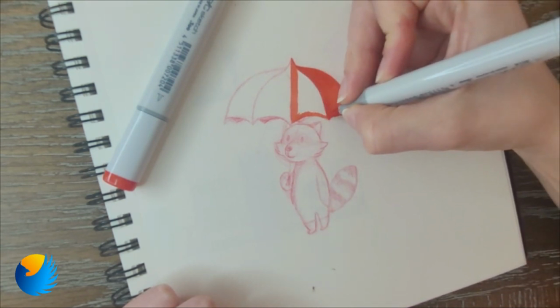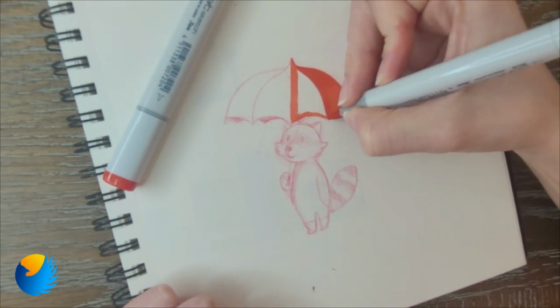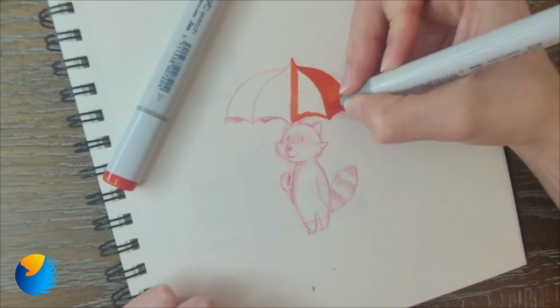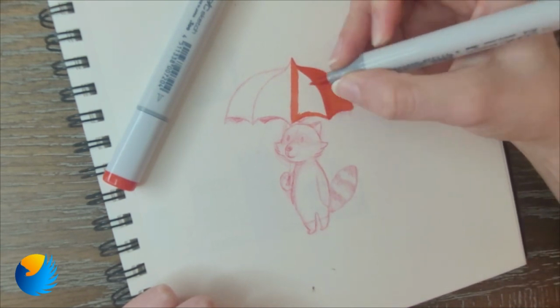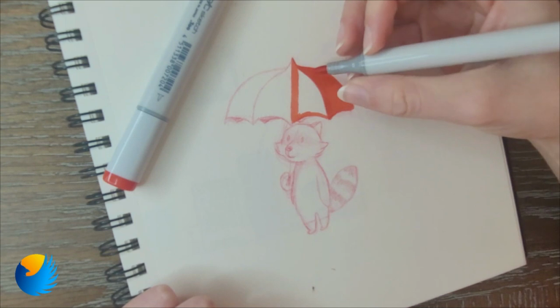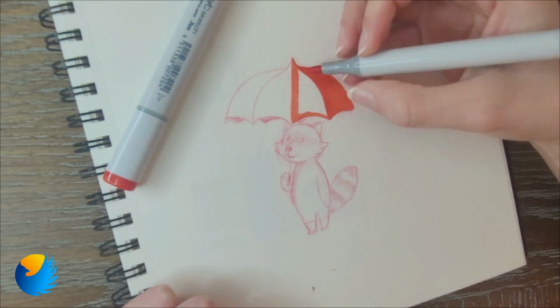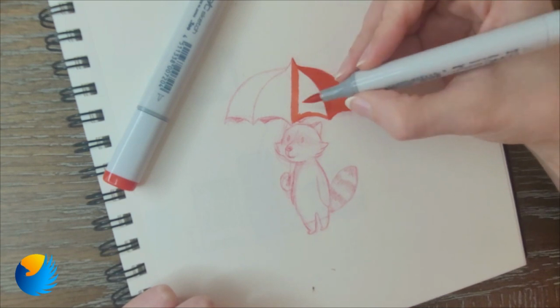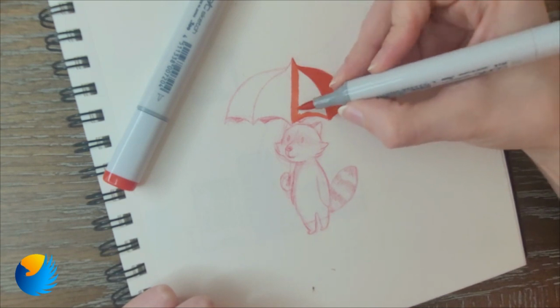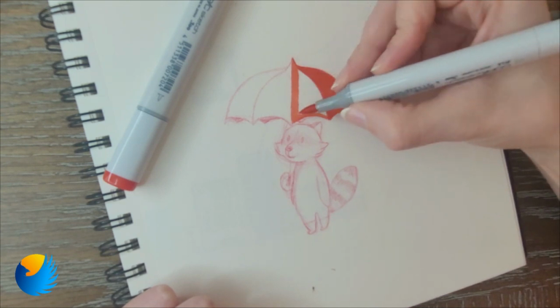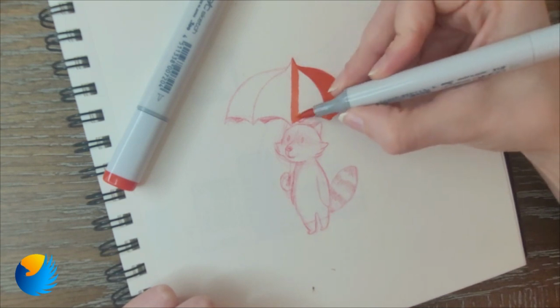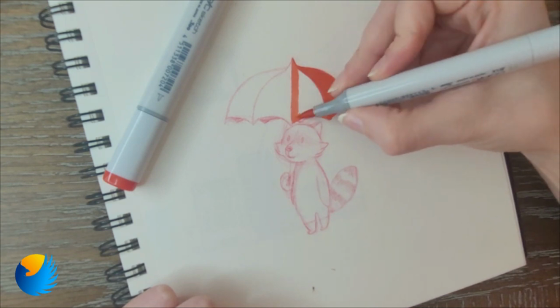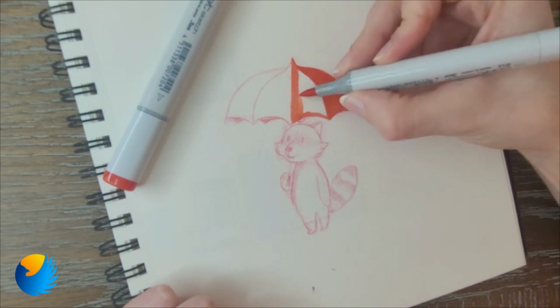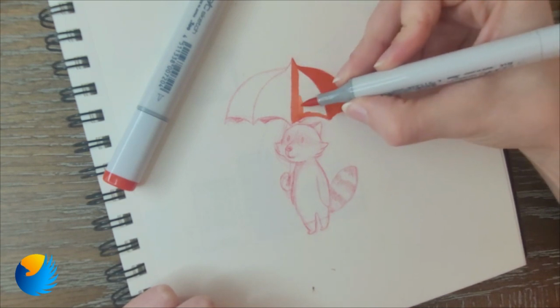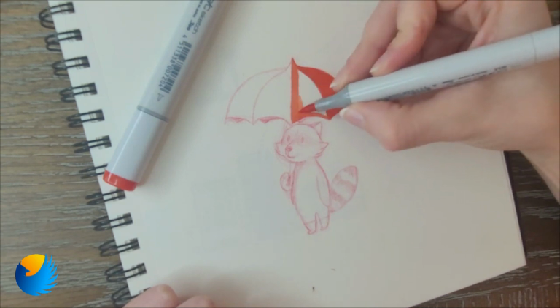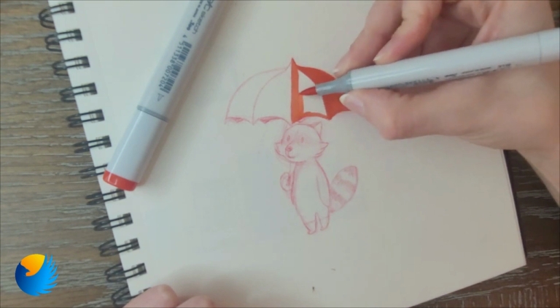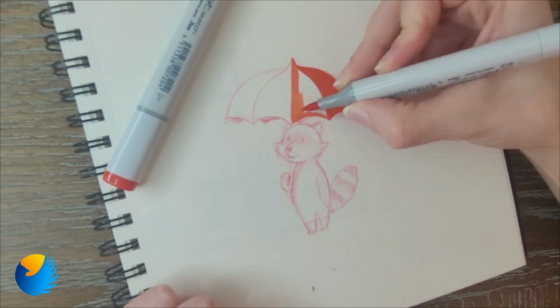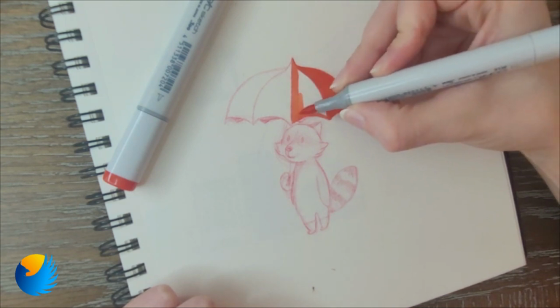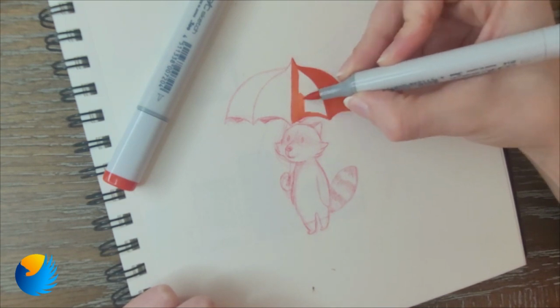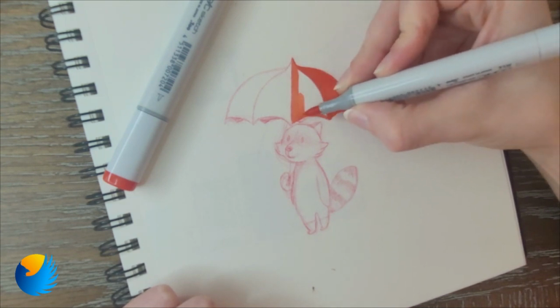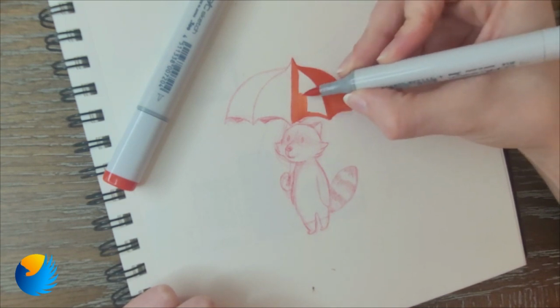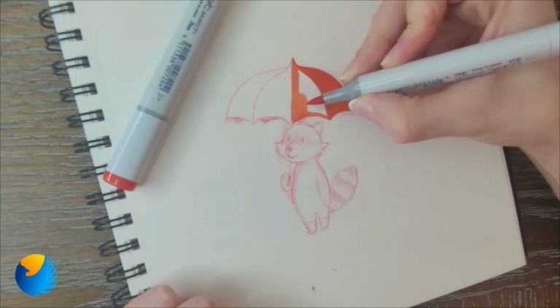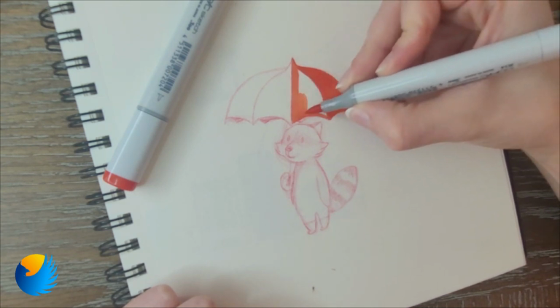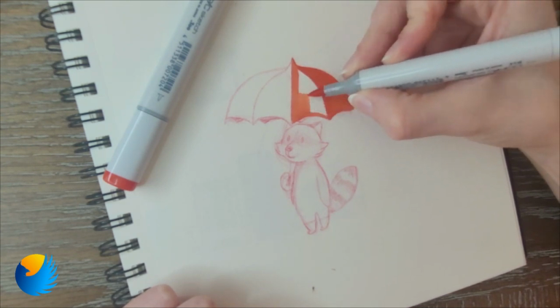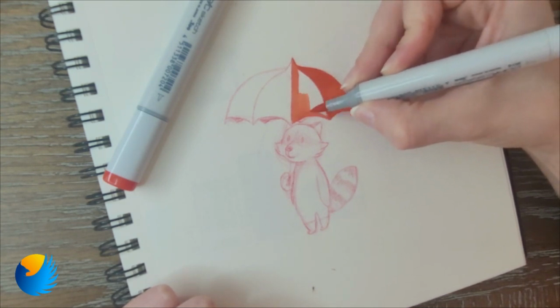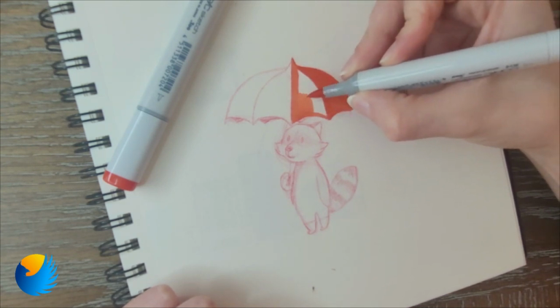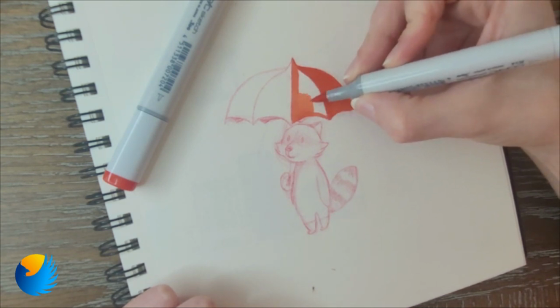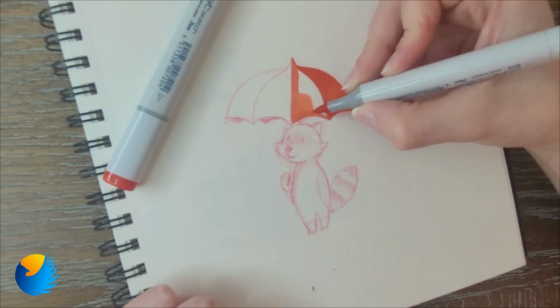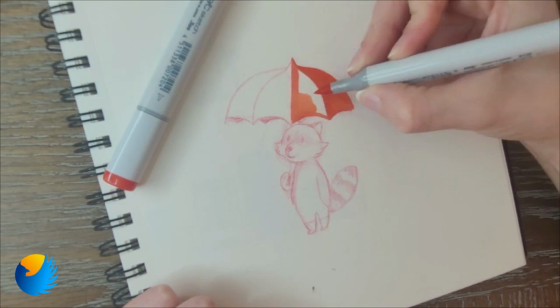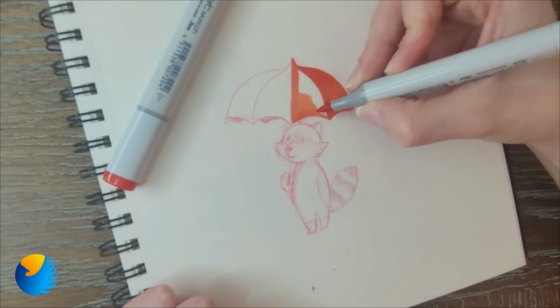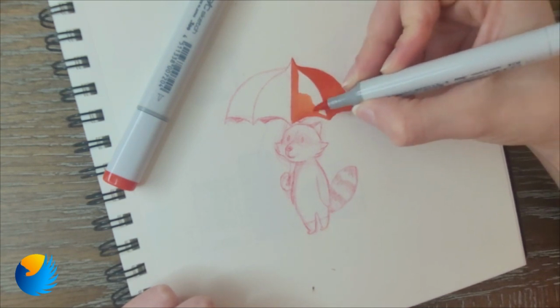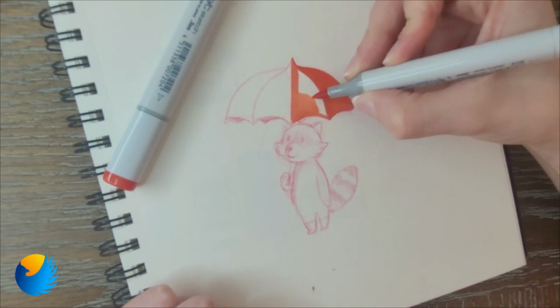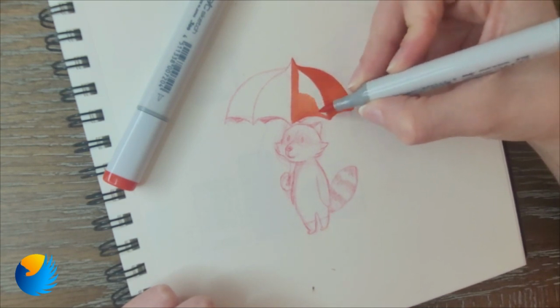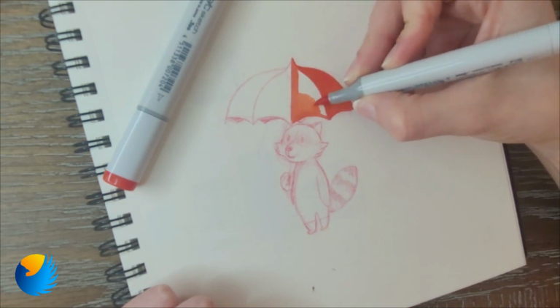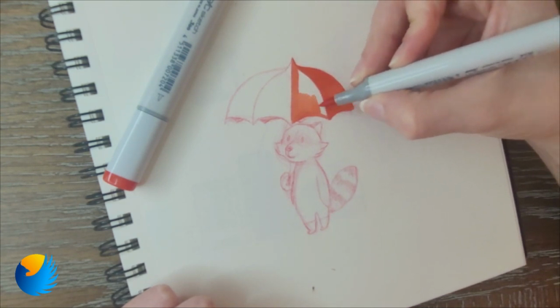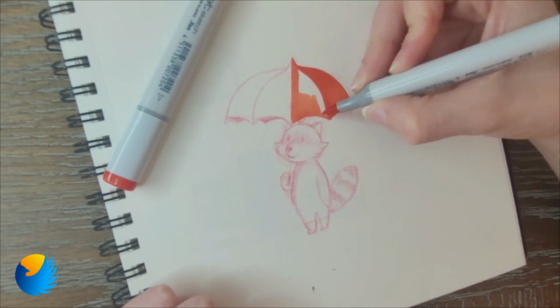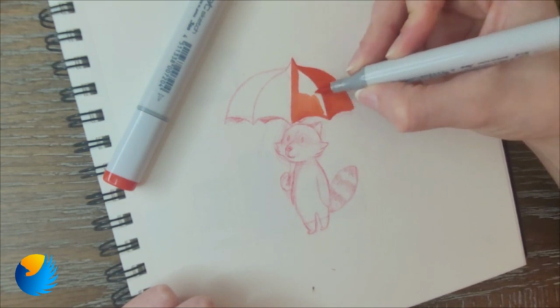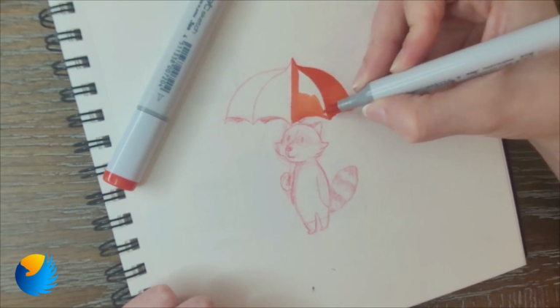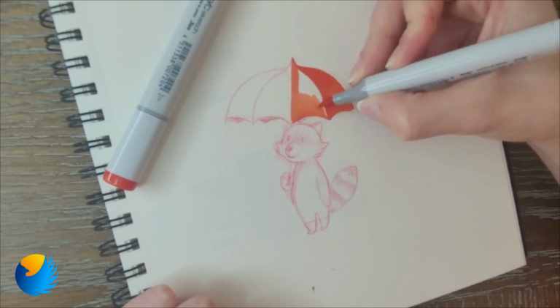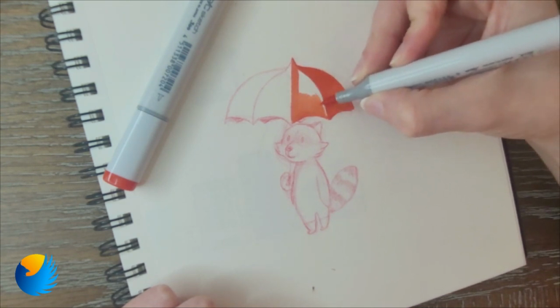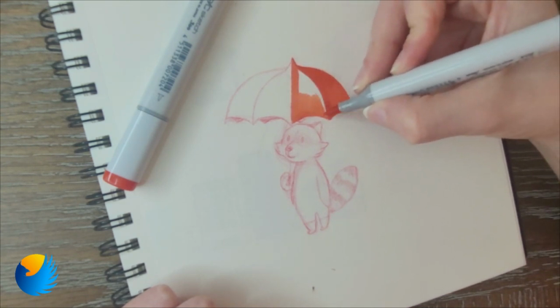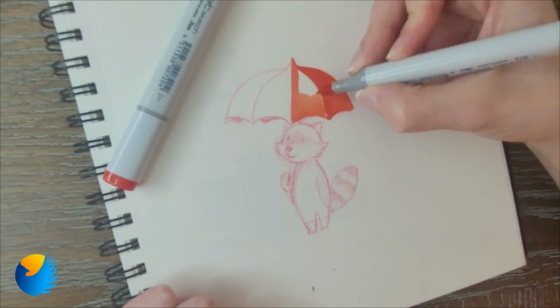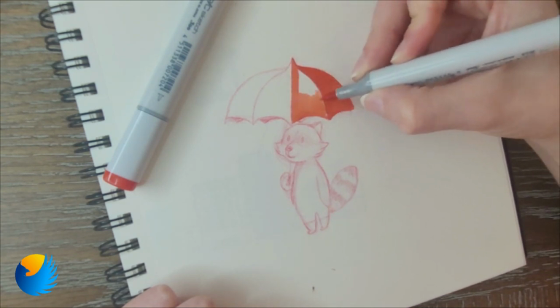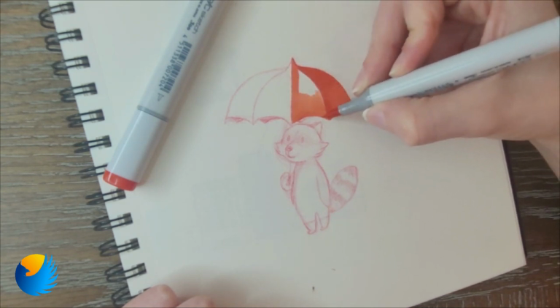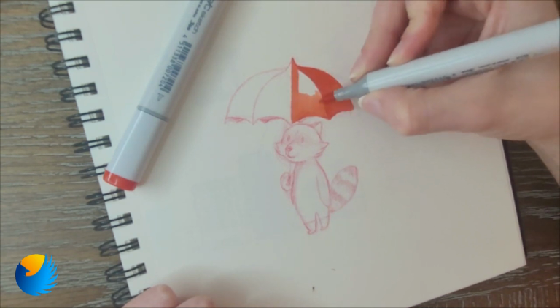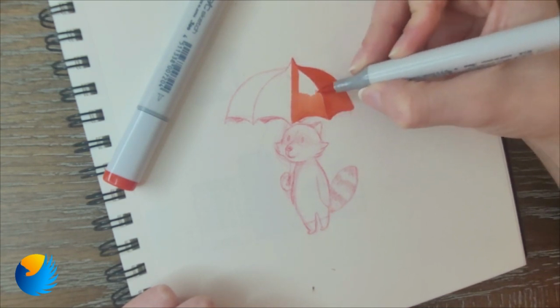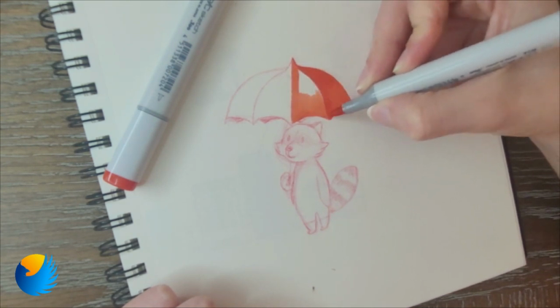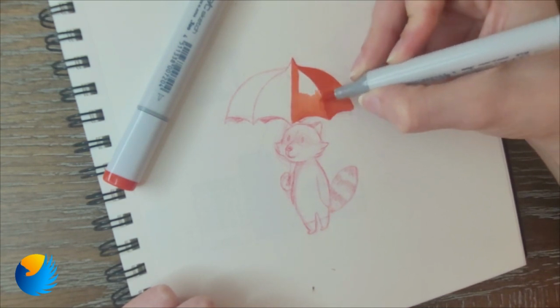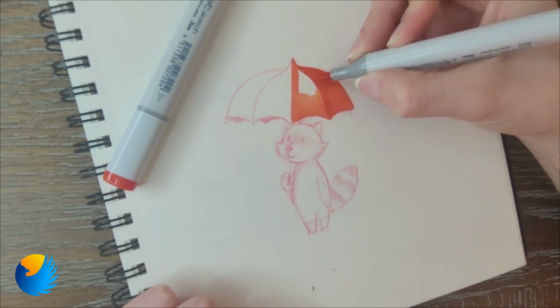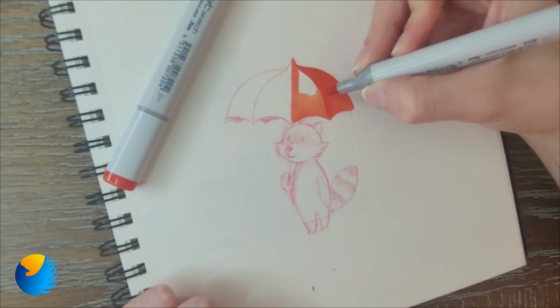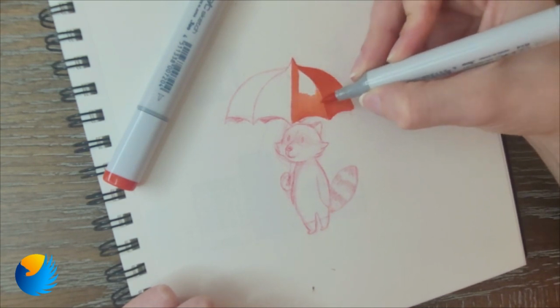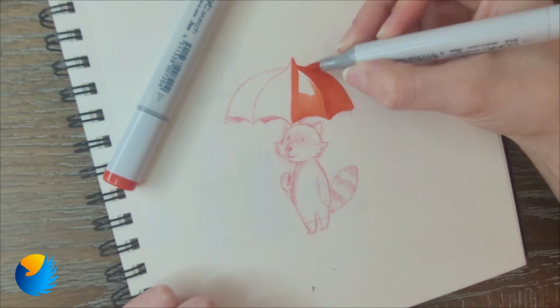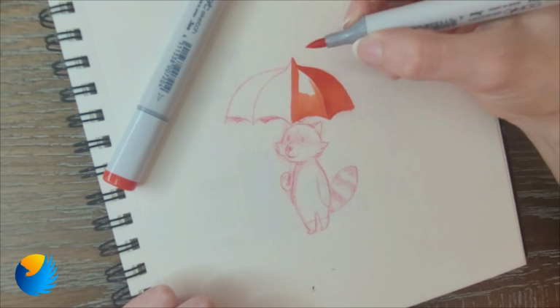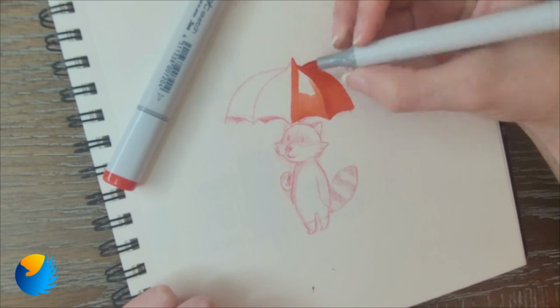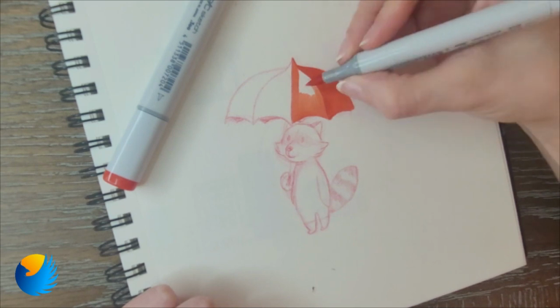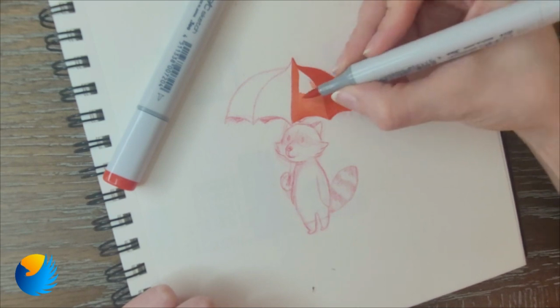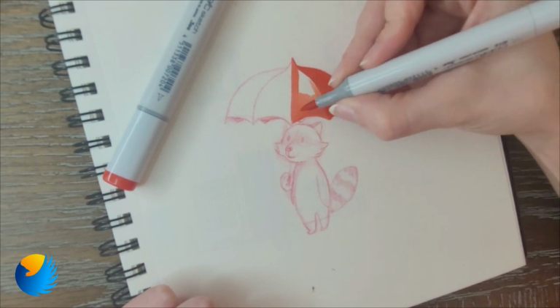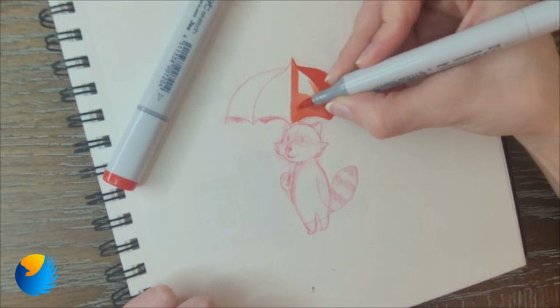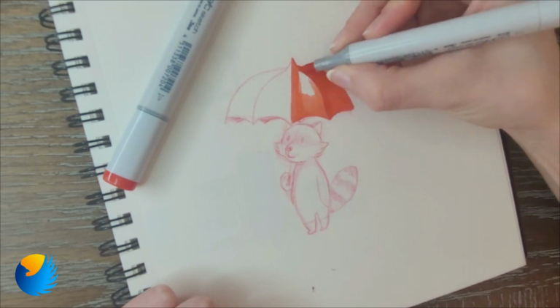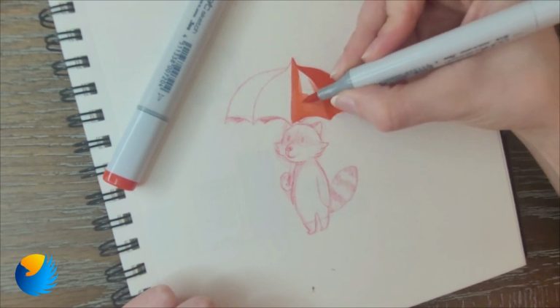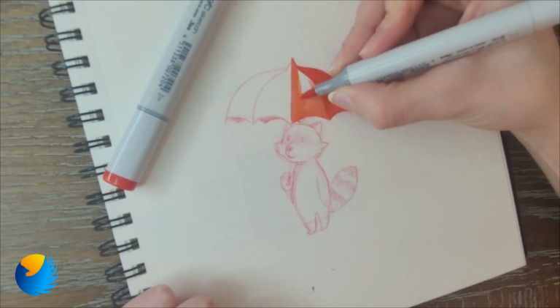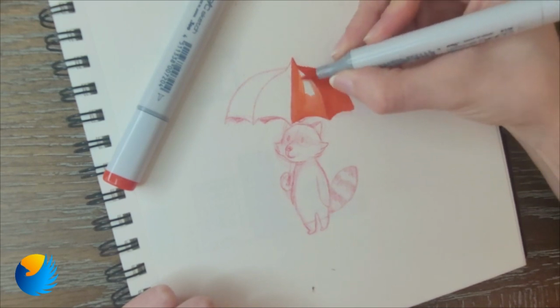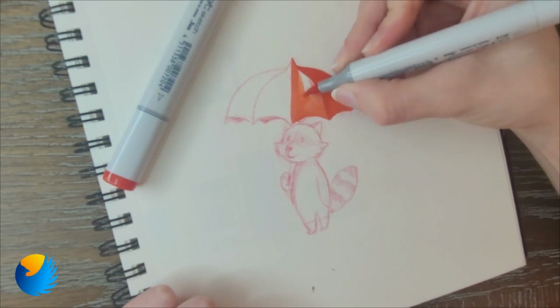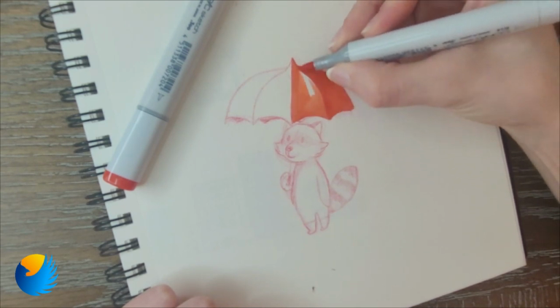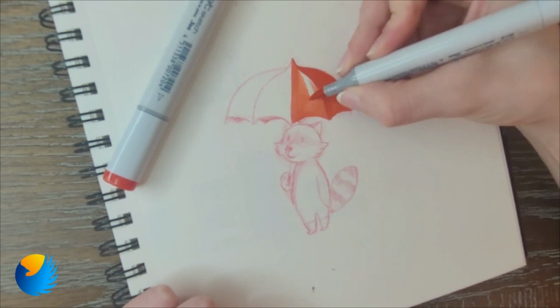My favorite part of any drawing is always adding the color — I absolutely love it. I'm always a little terrified that I'm going to ruin it, but then once I start I'm like, yeah, let's do this, let's go.